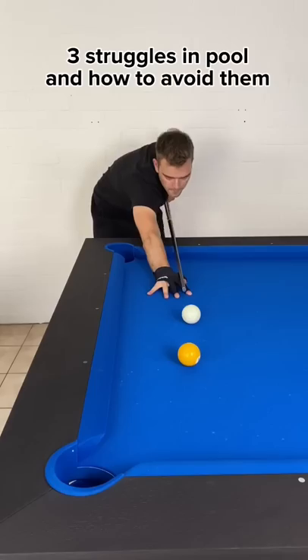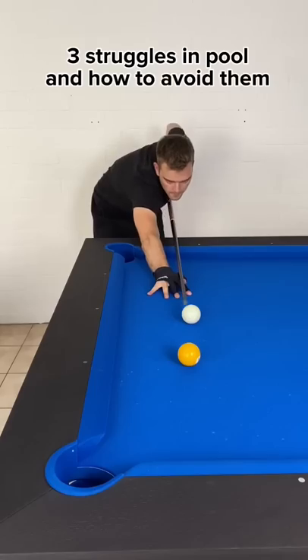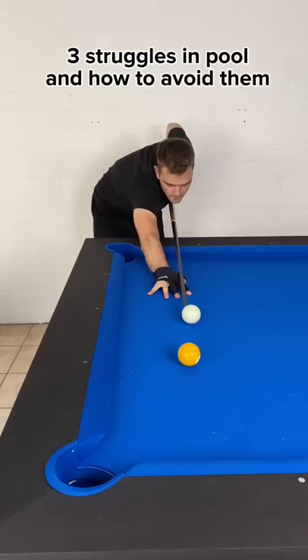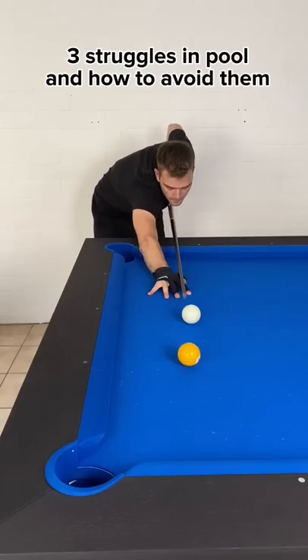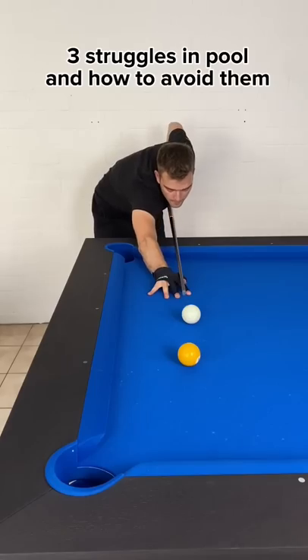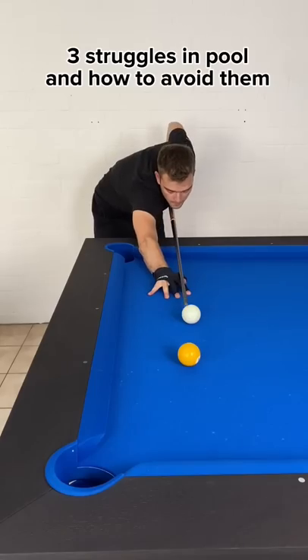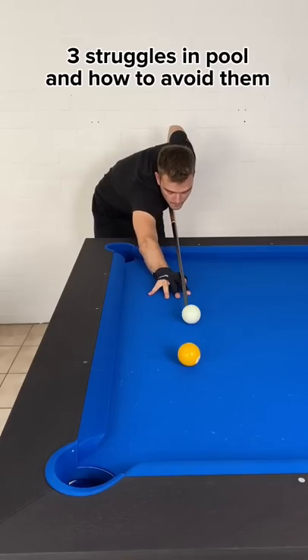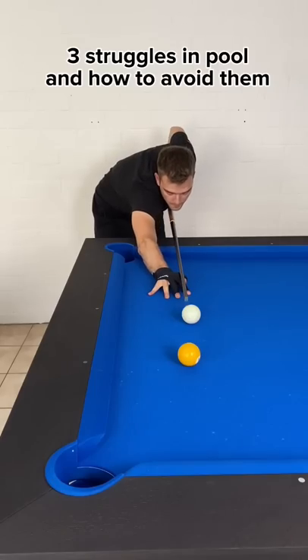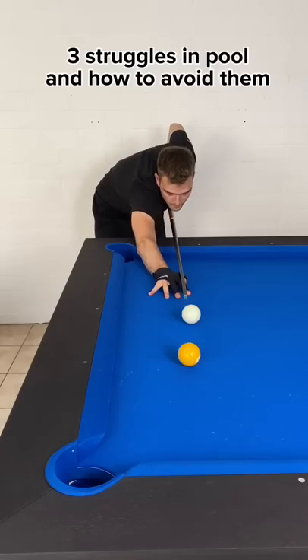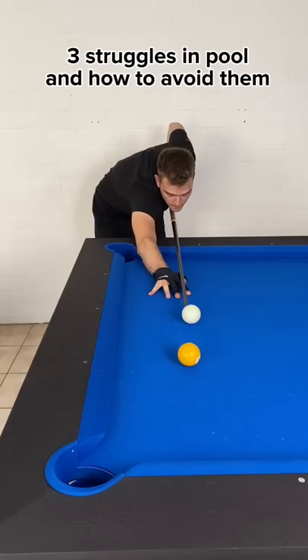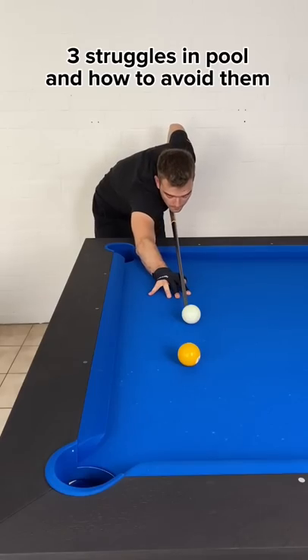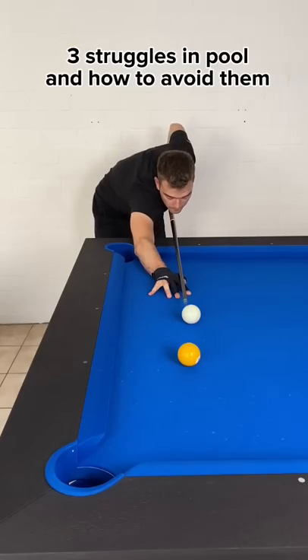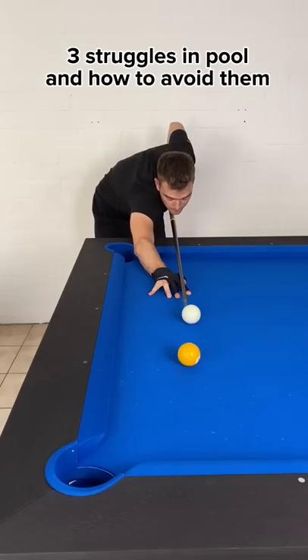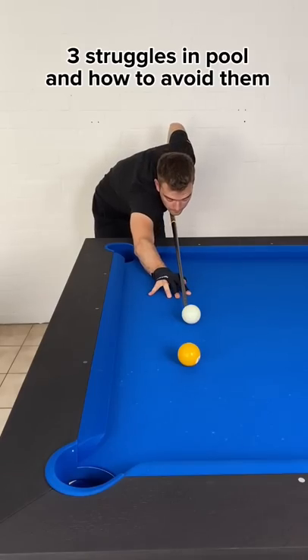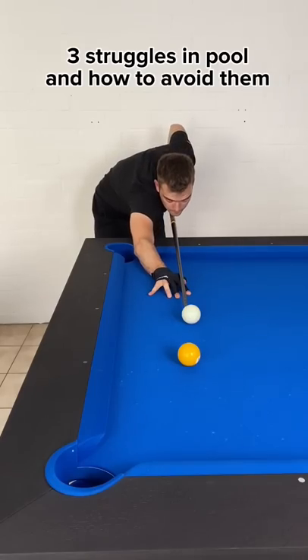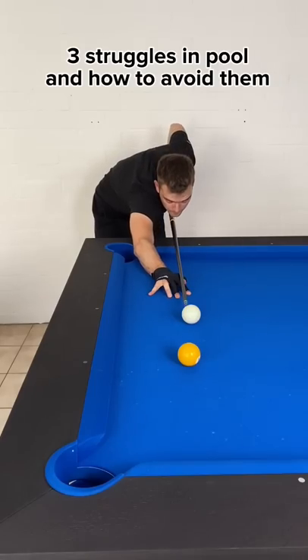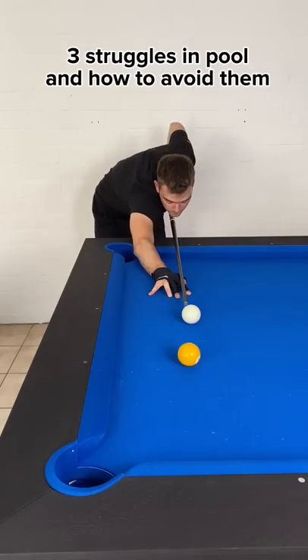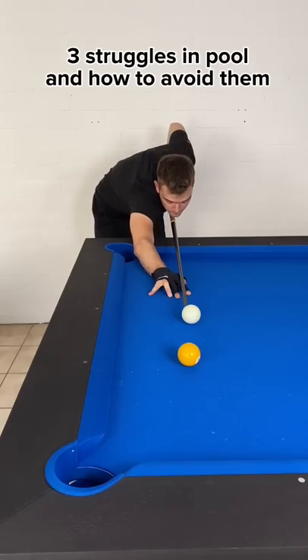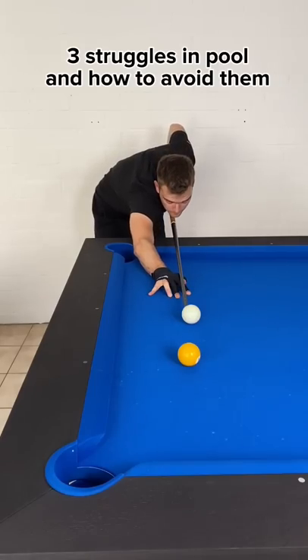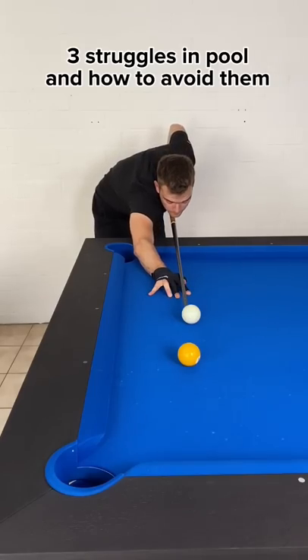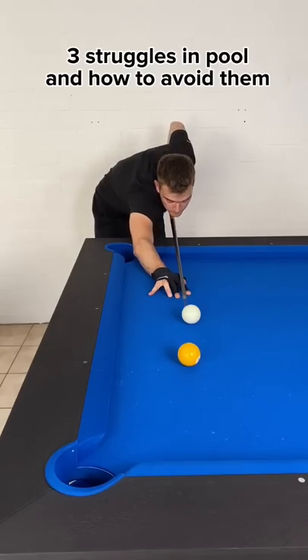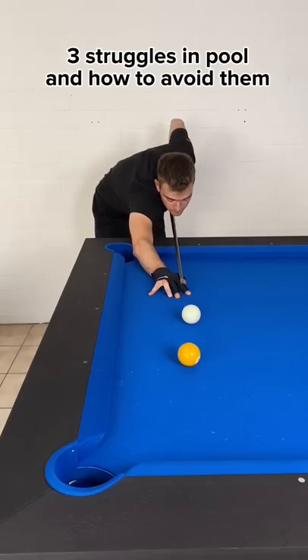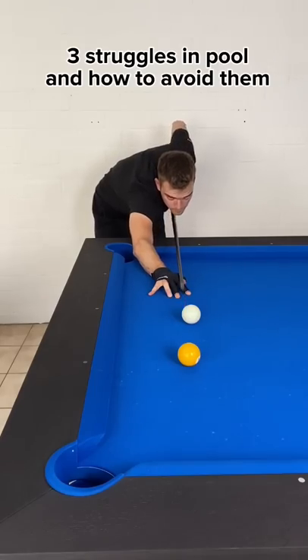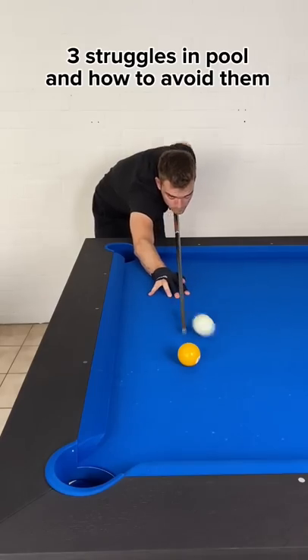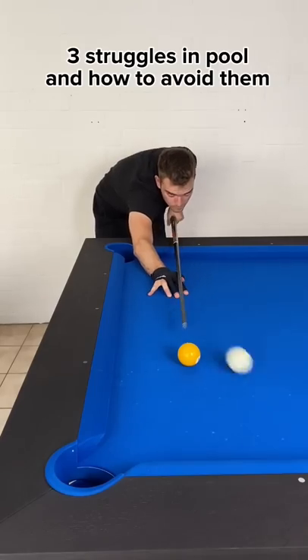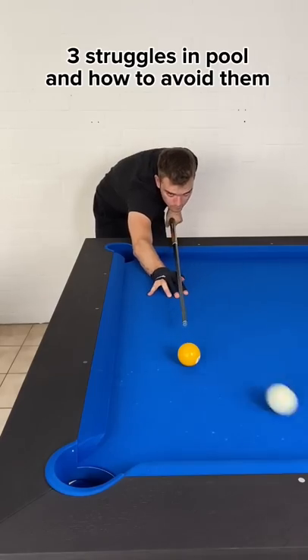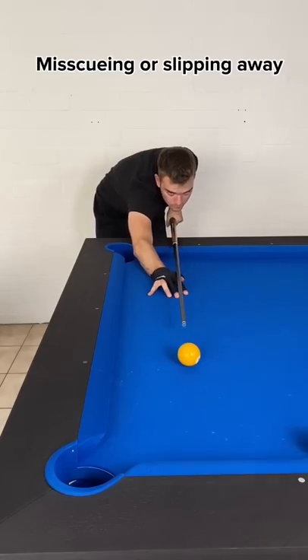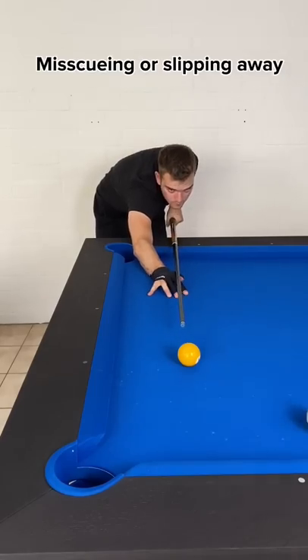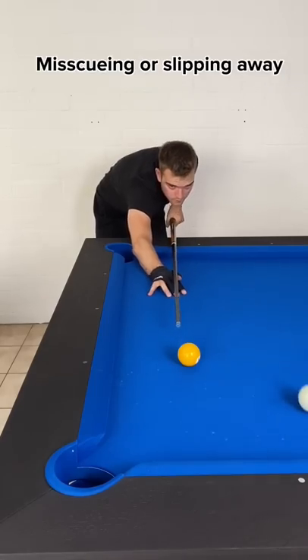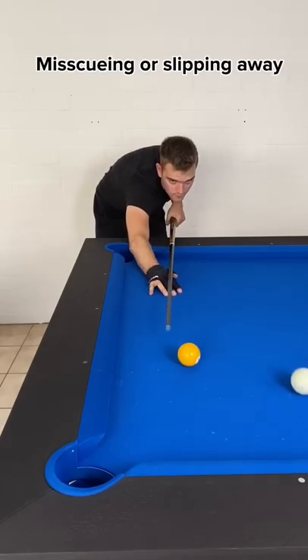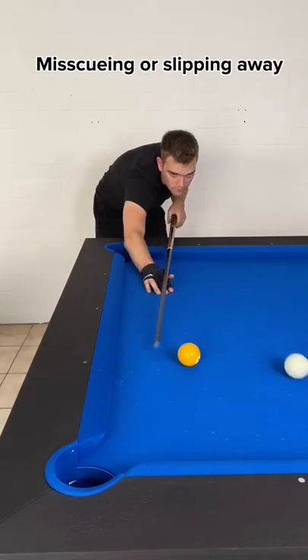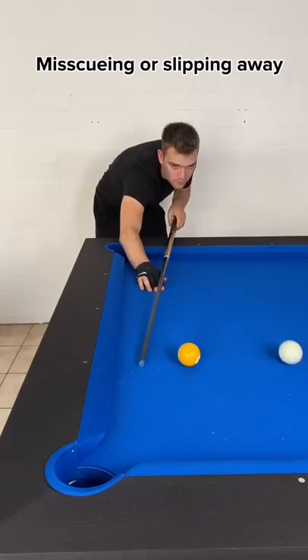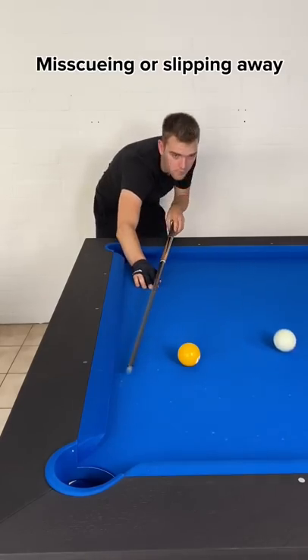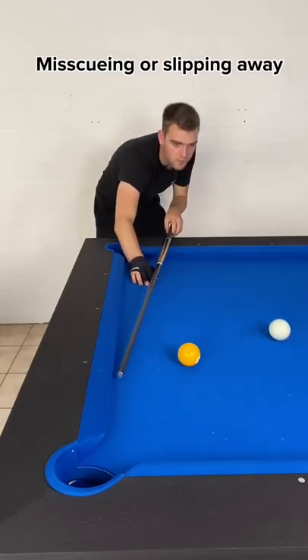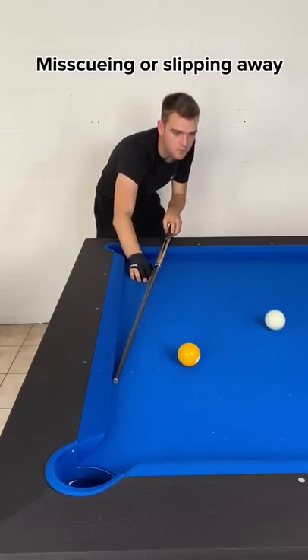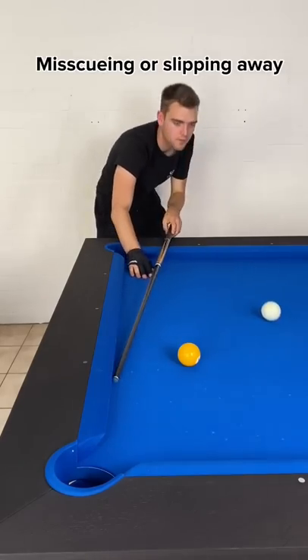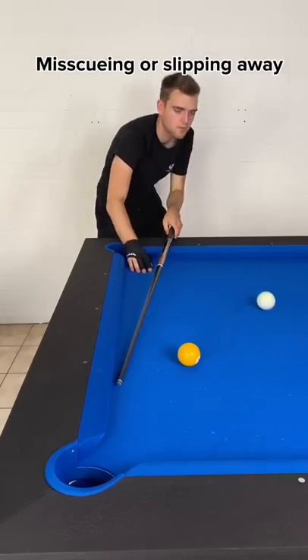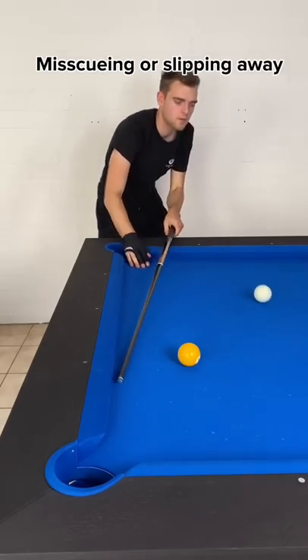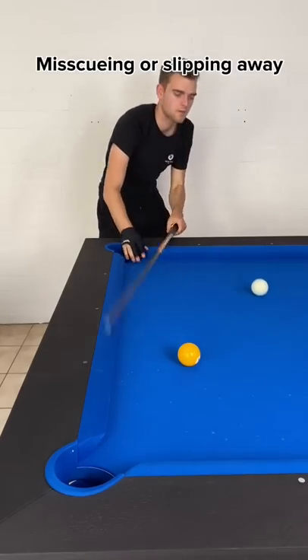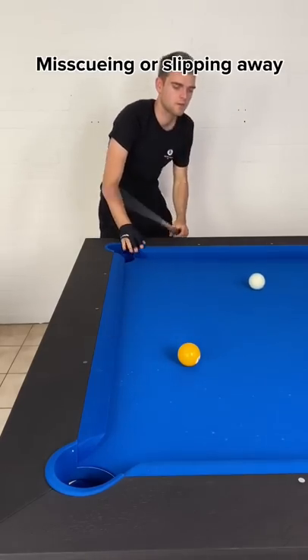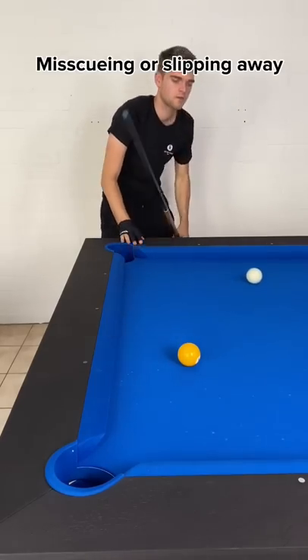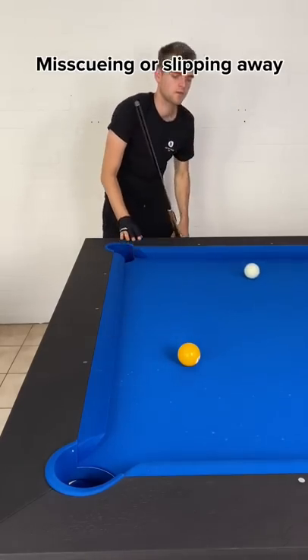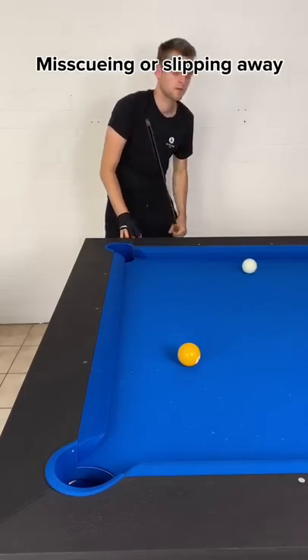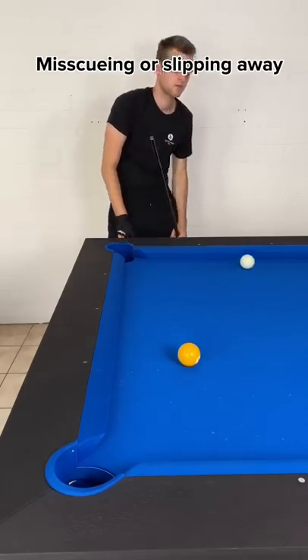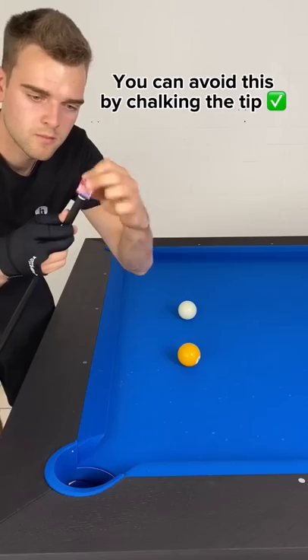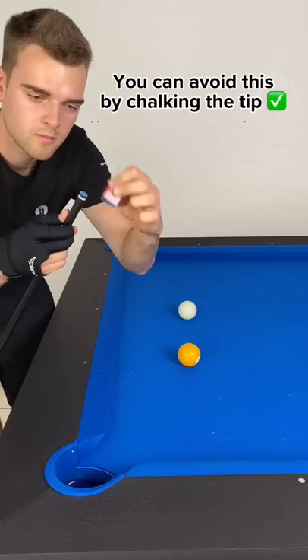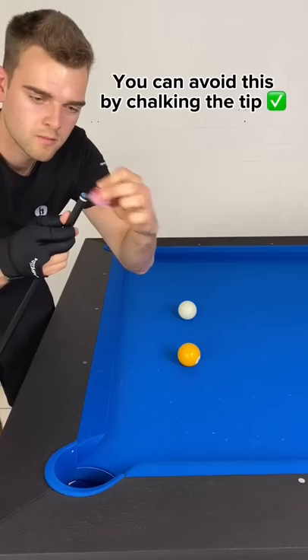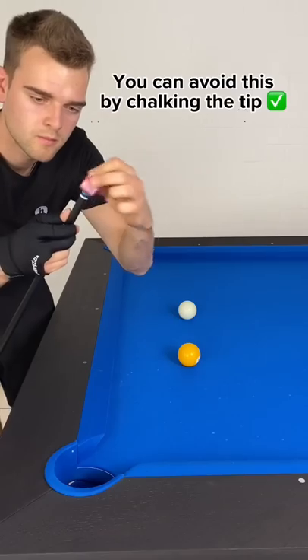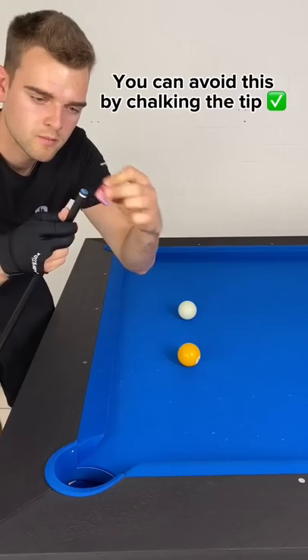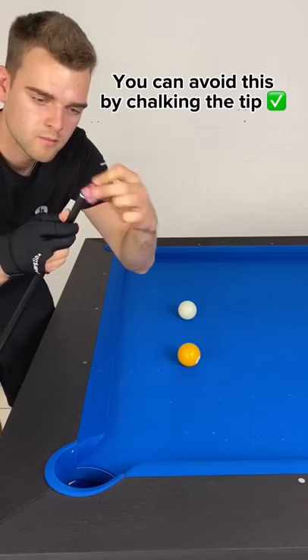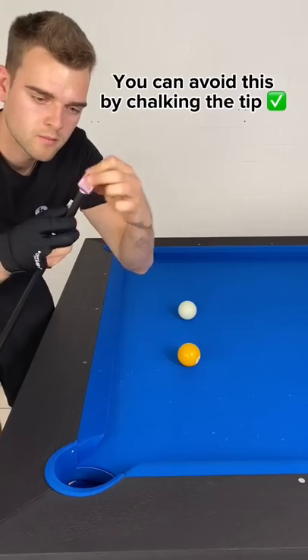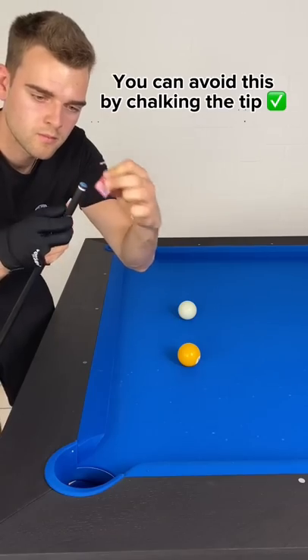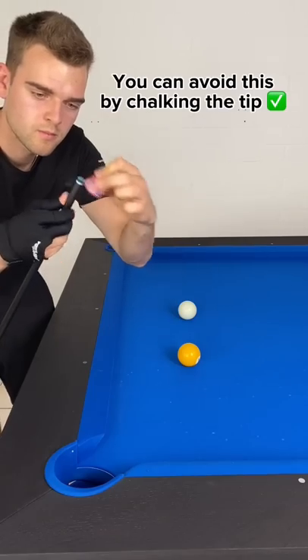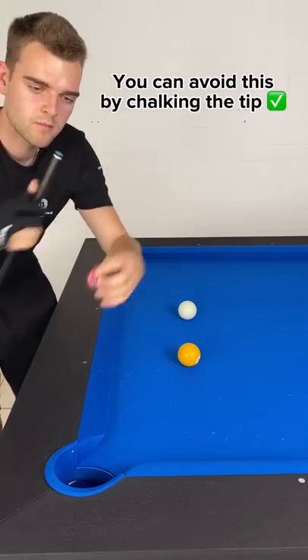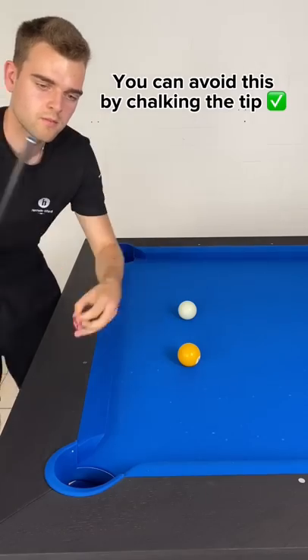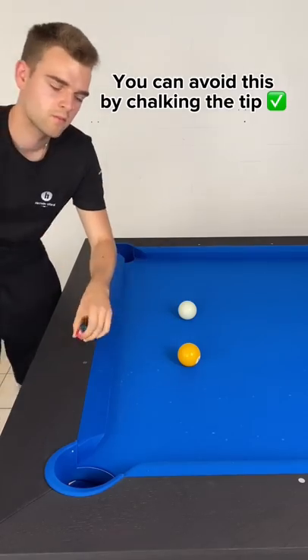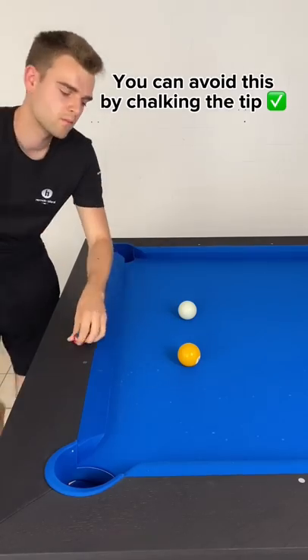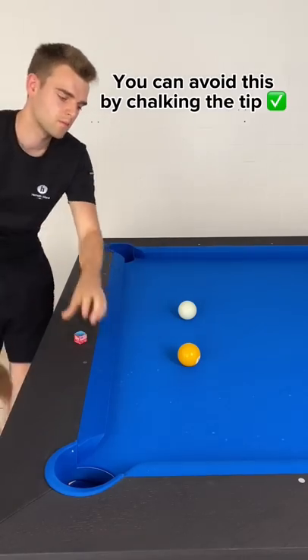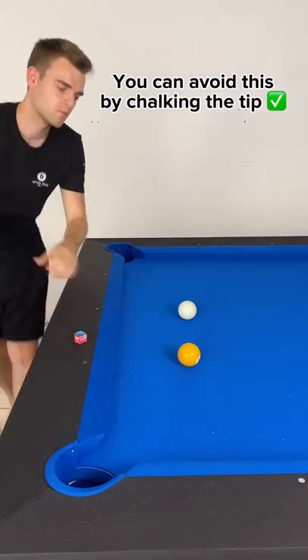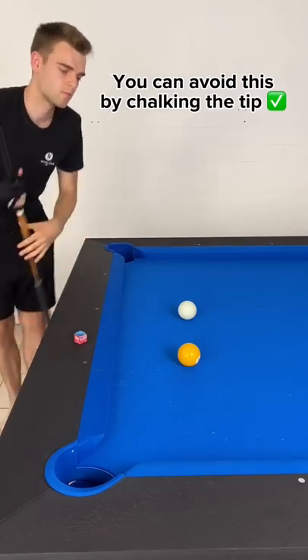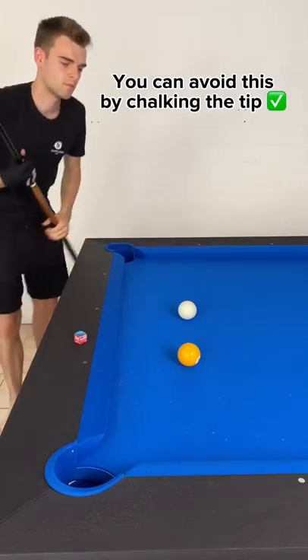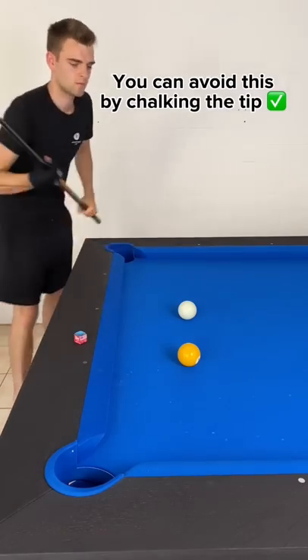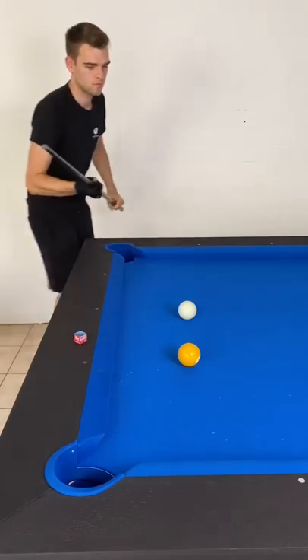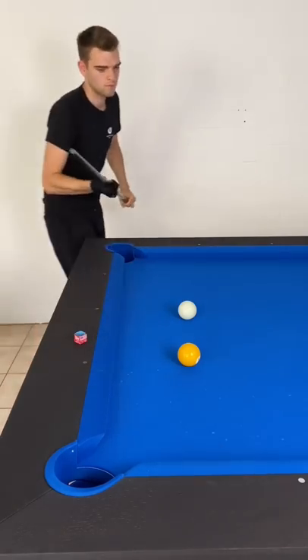Three struggles in pool and how to avoid them. First: miscueing or slipping away. You can avoid this by chalking the tip.